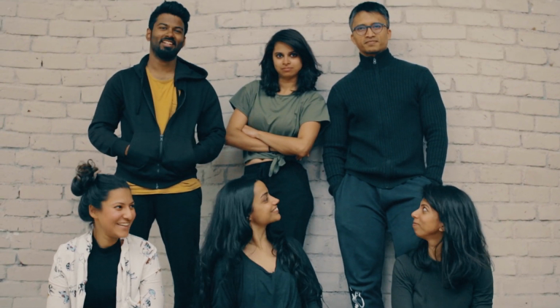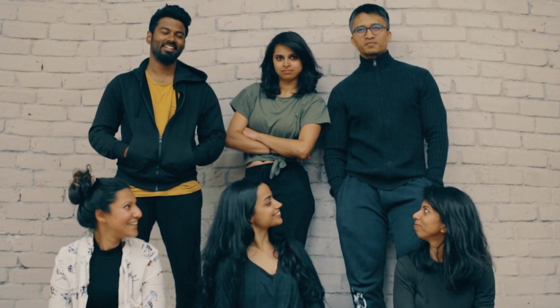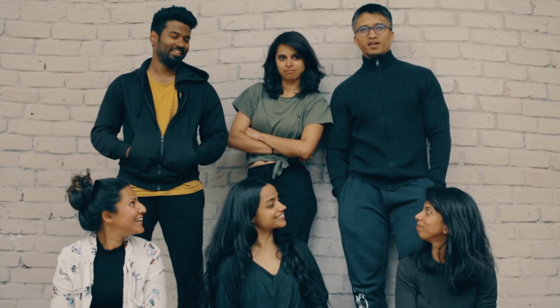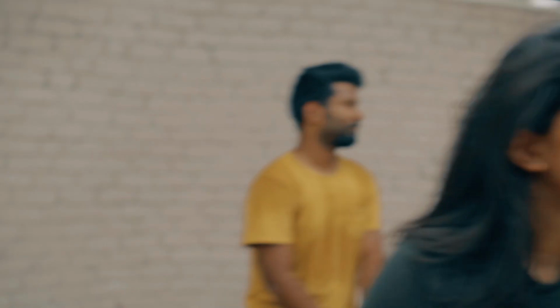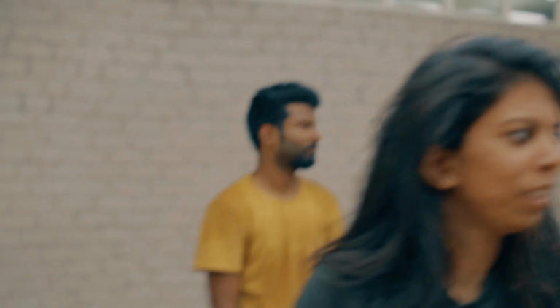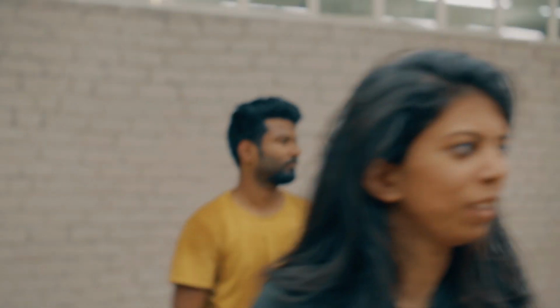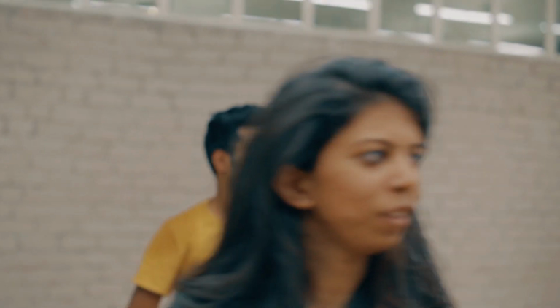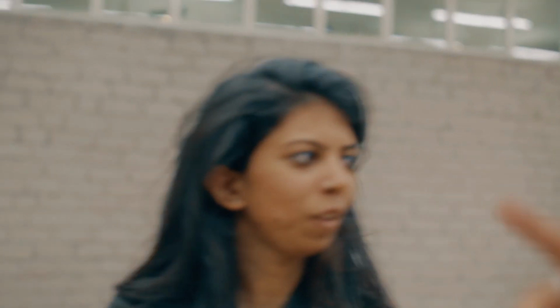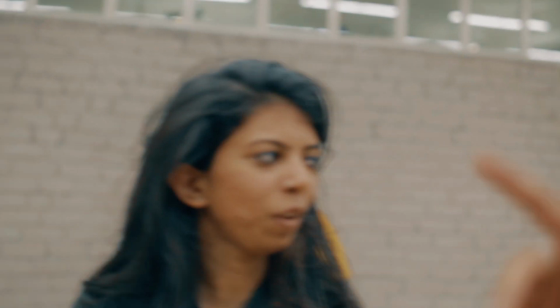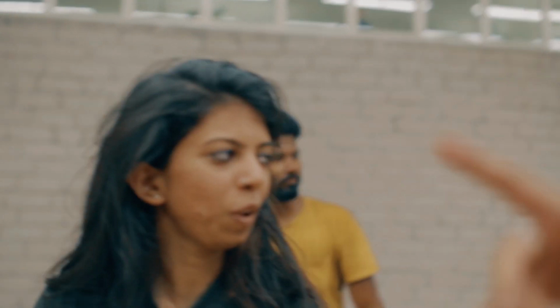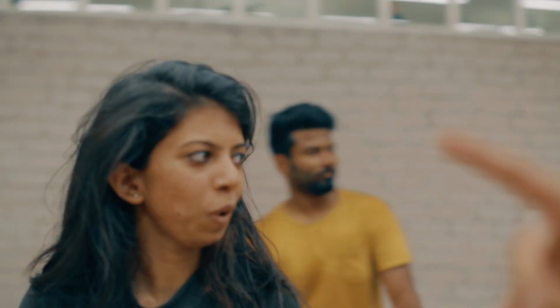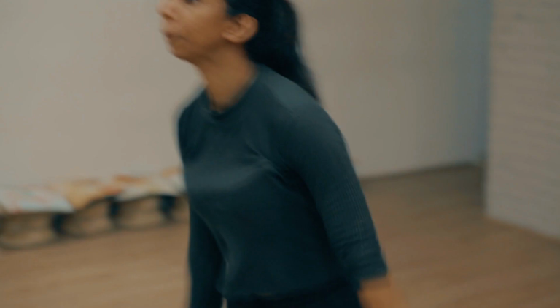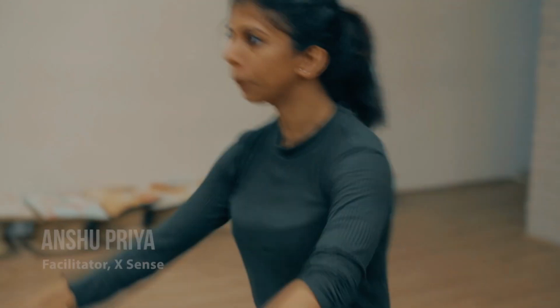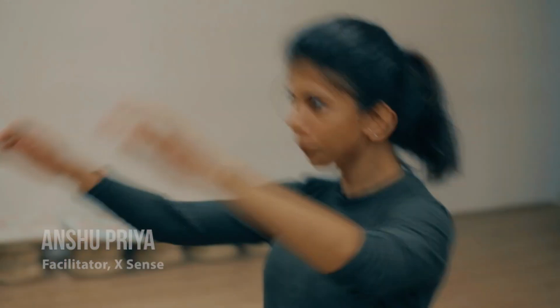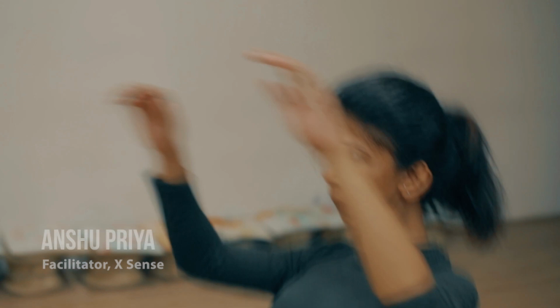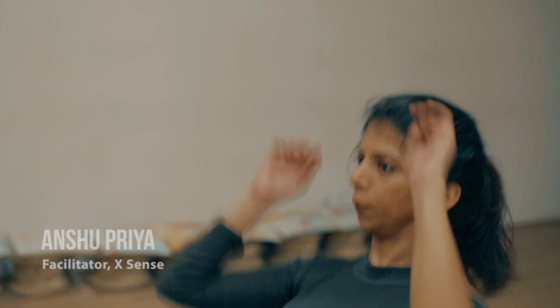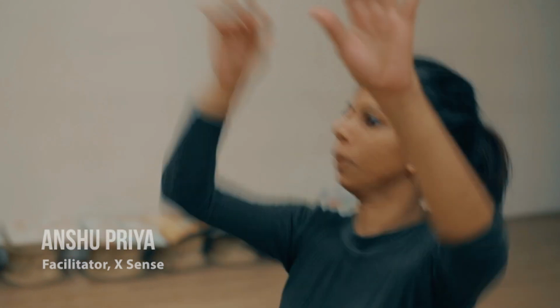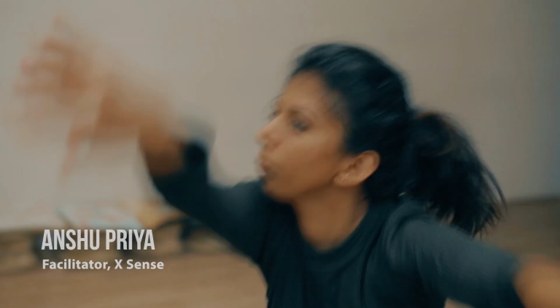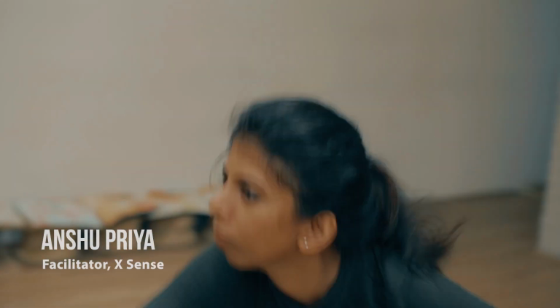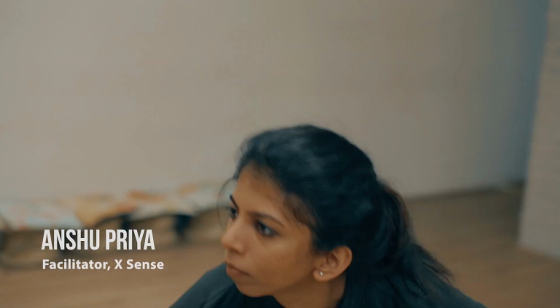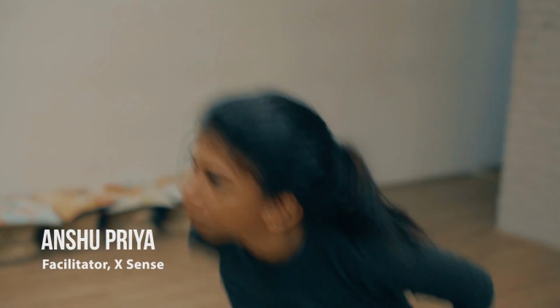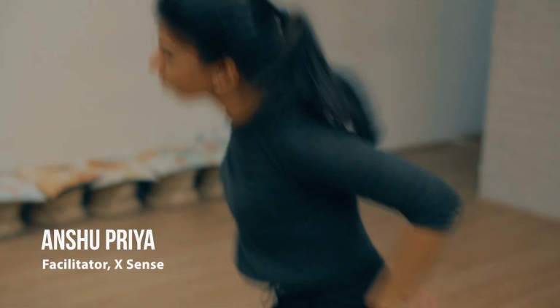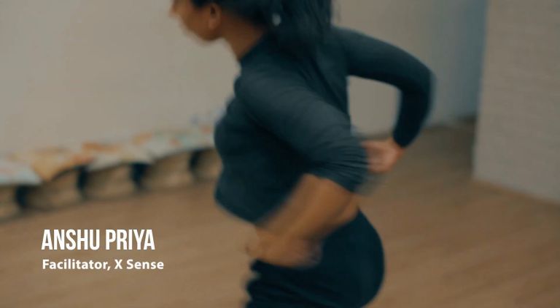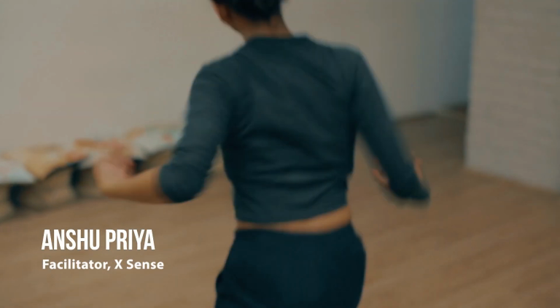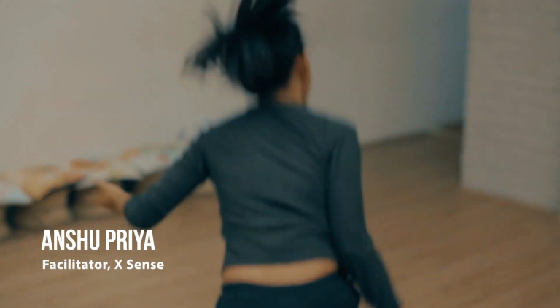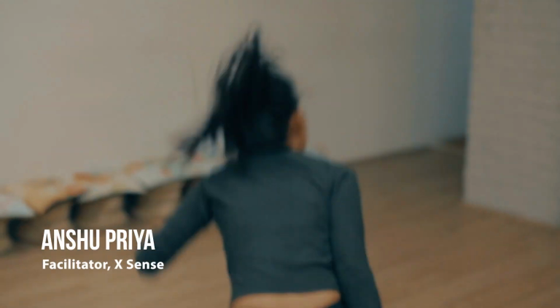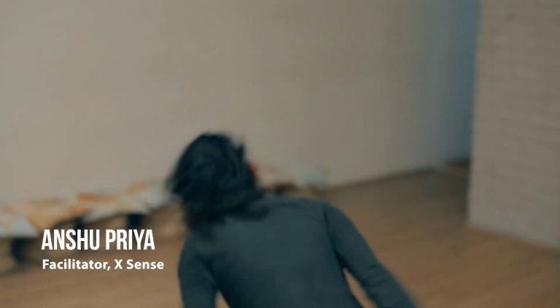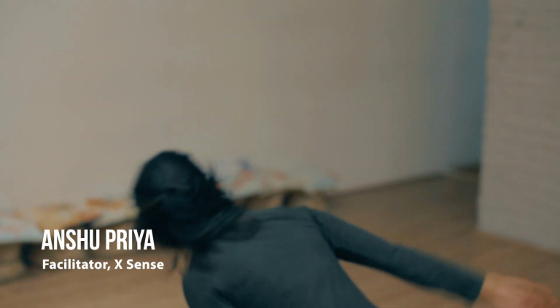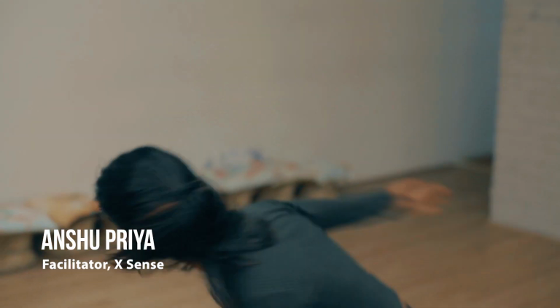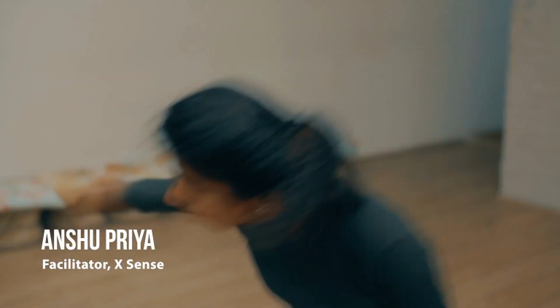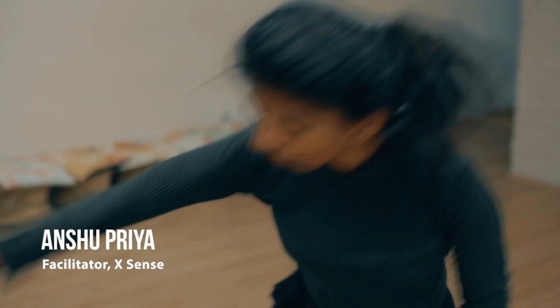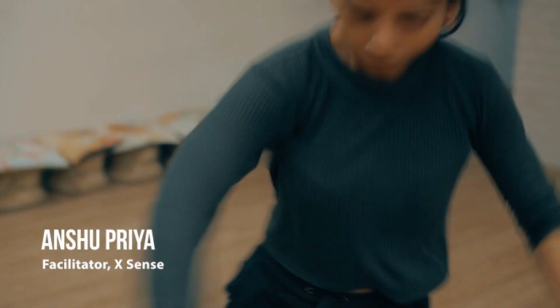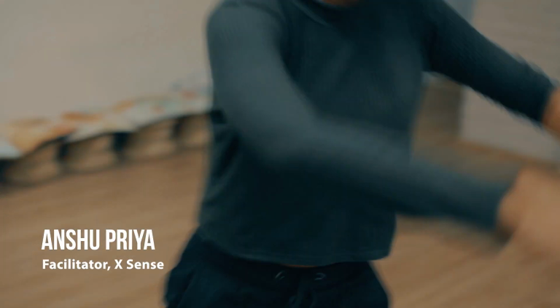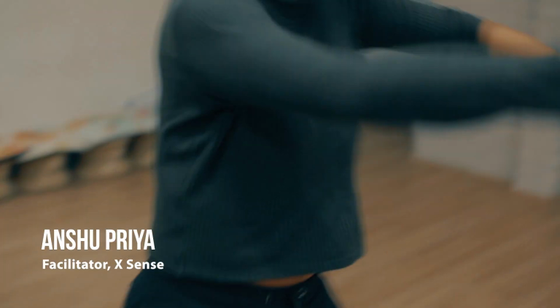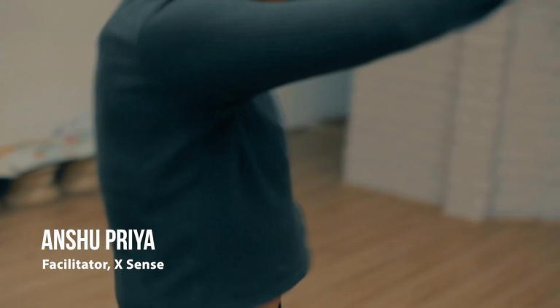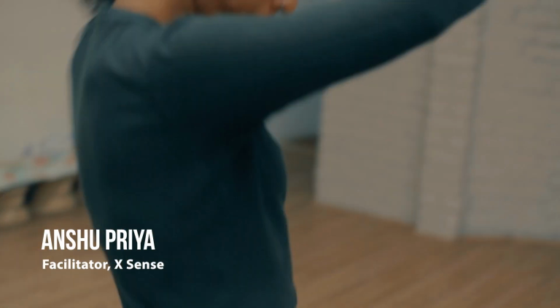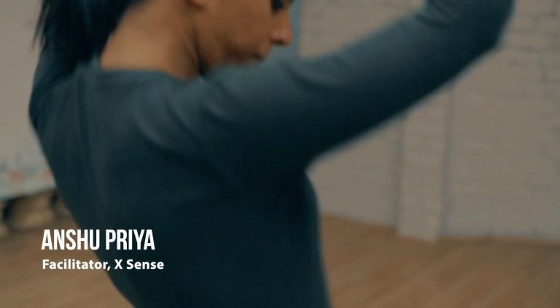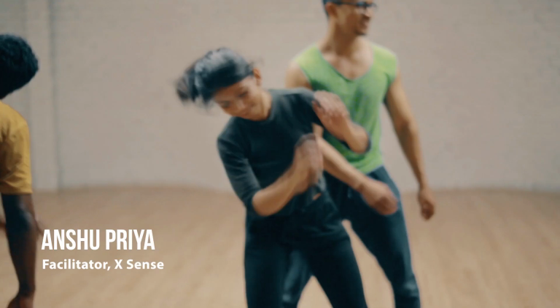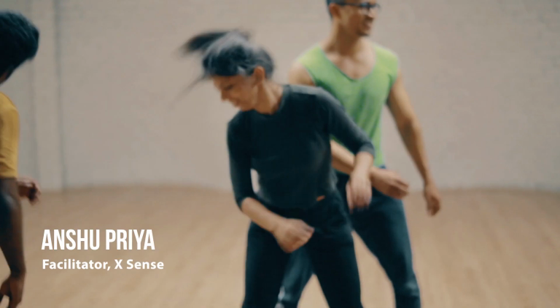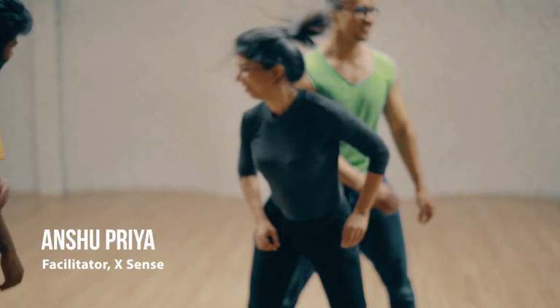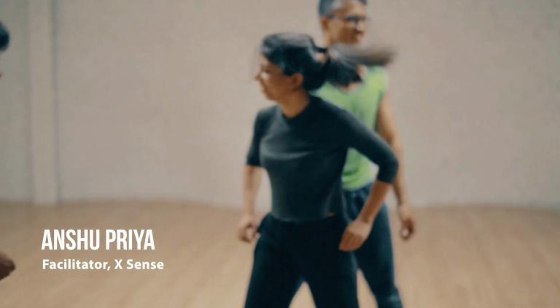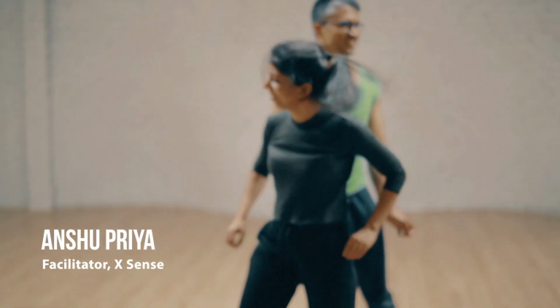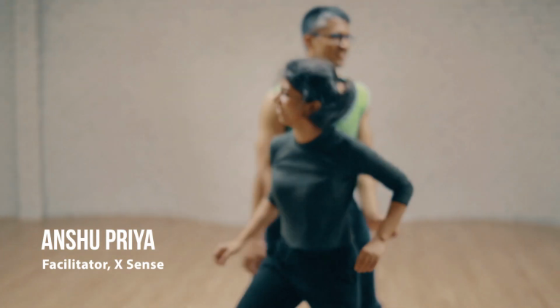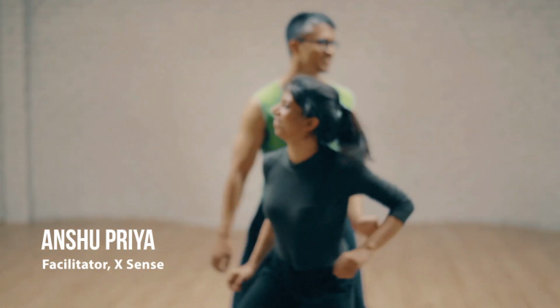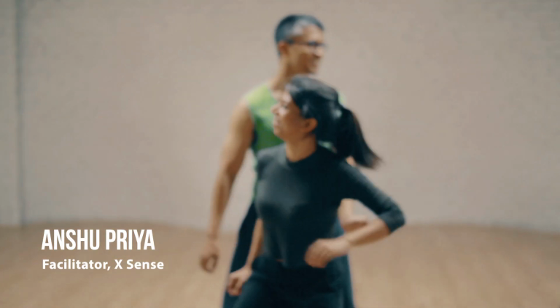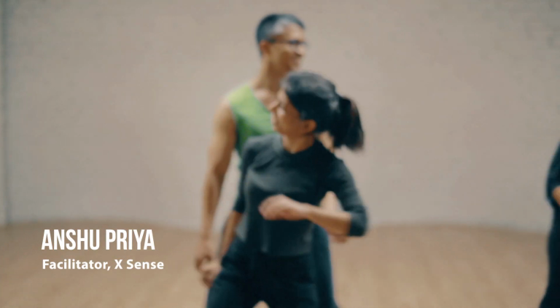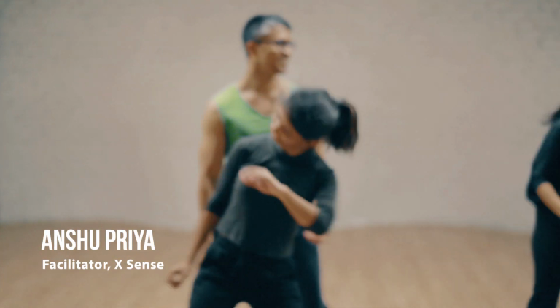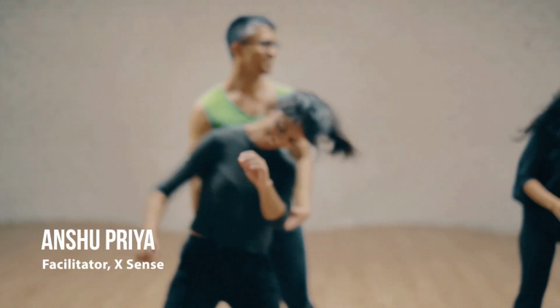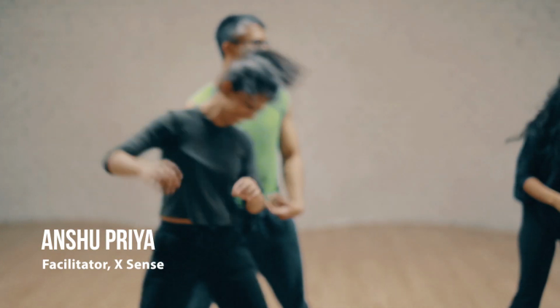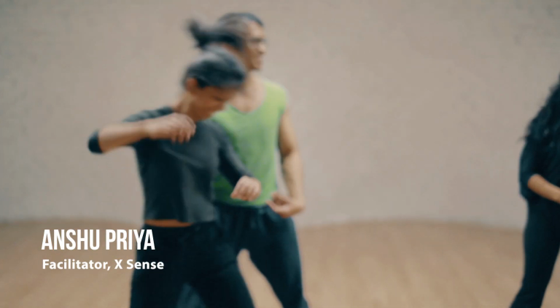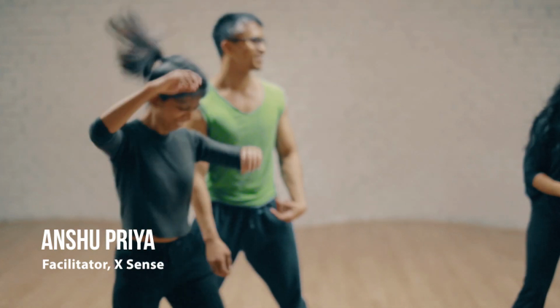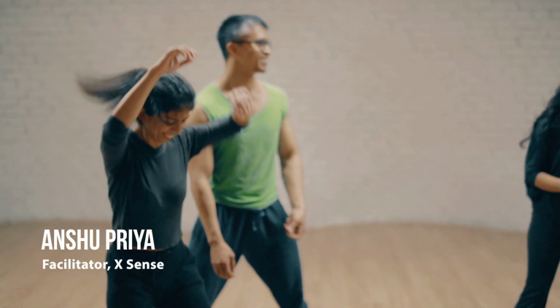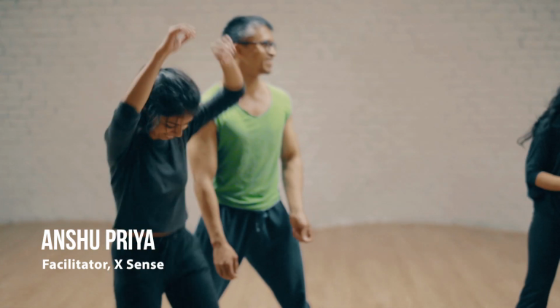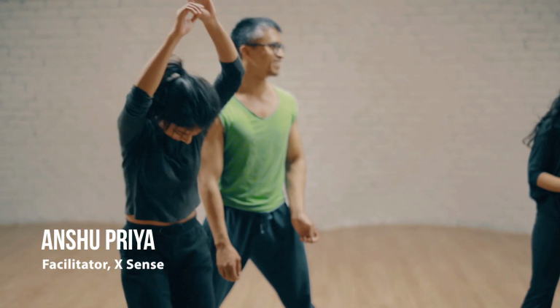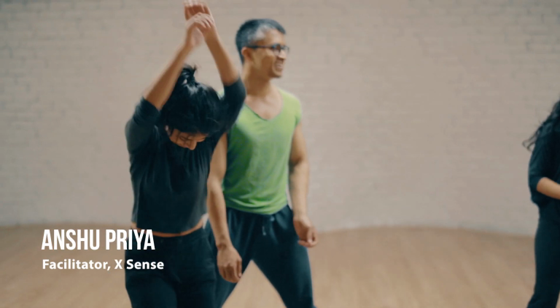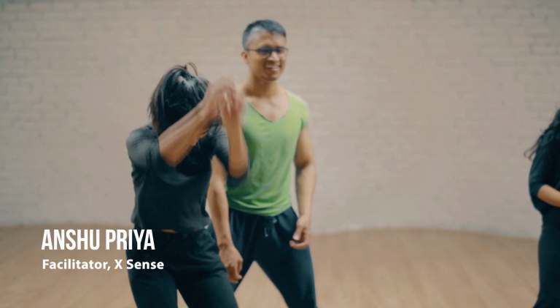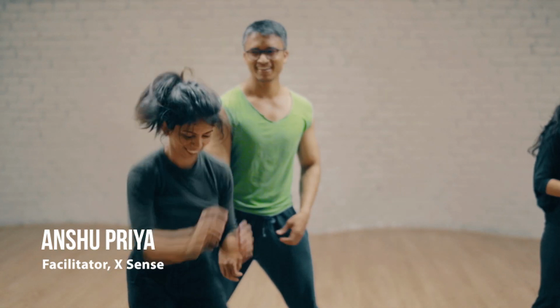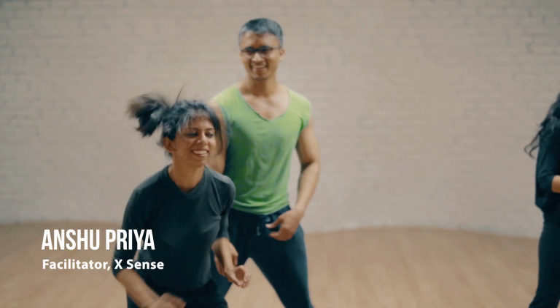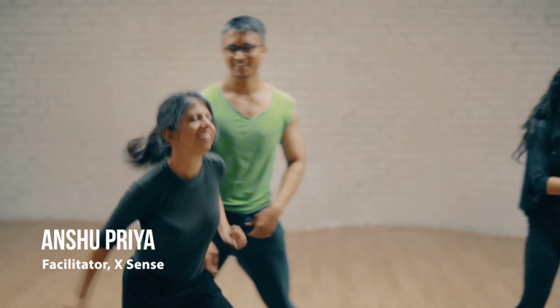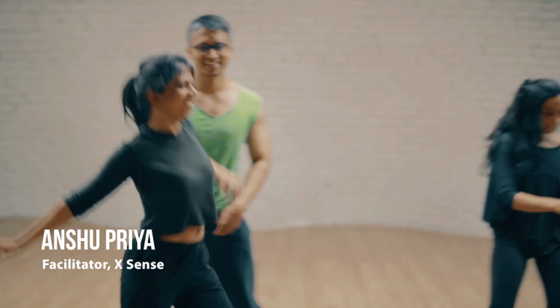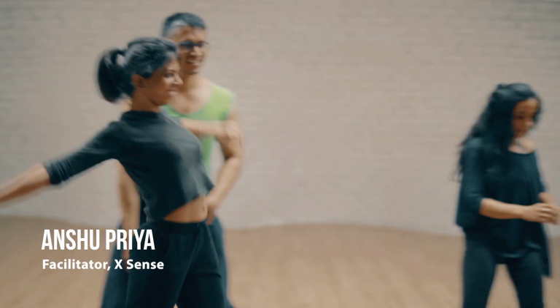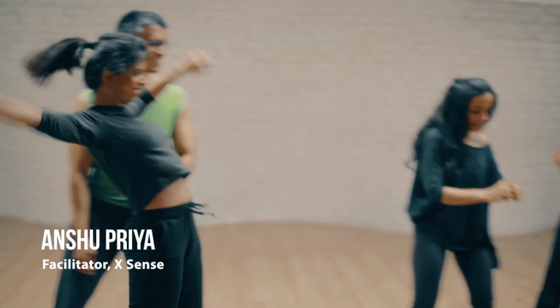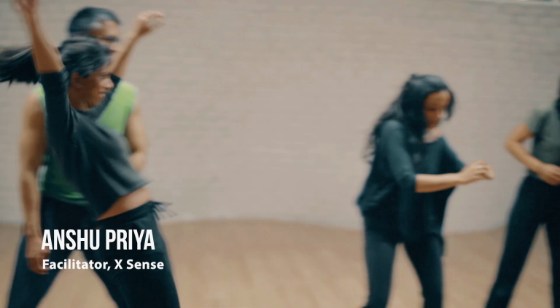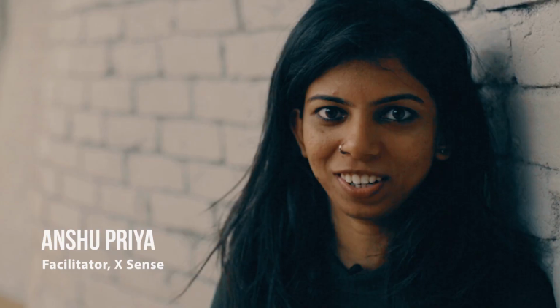I'm Anshu. I'll be your teacher in XSENS. I'll be teaching you guys contemporary dance technique and core fortification.